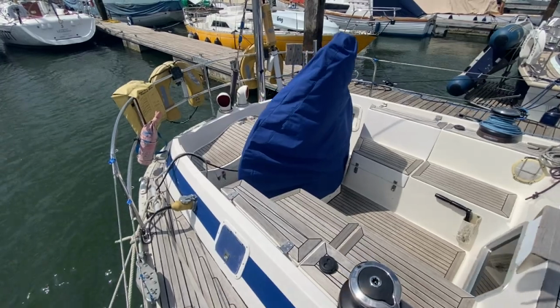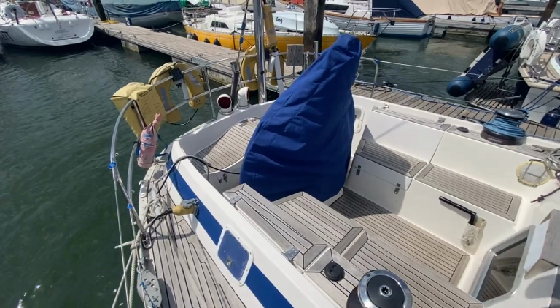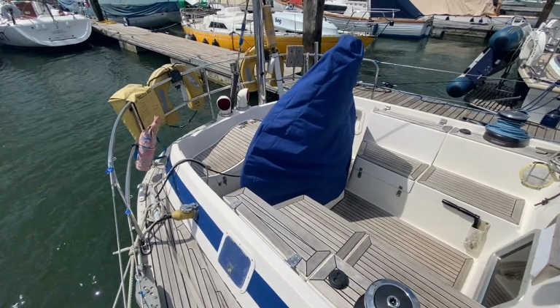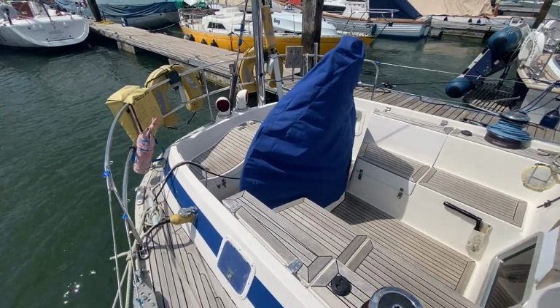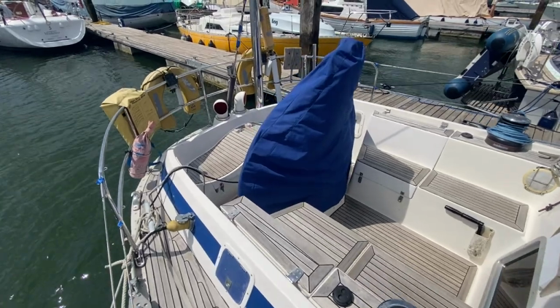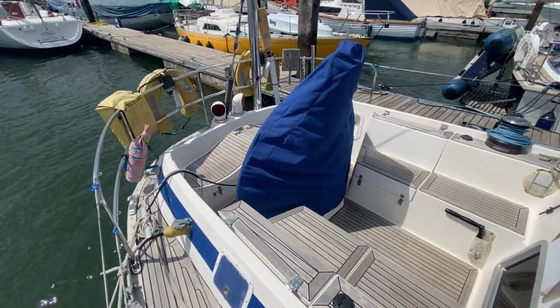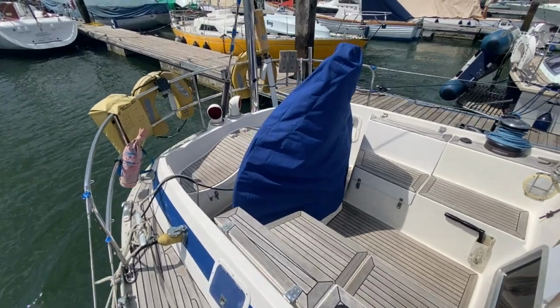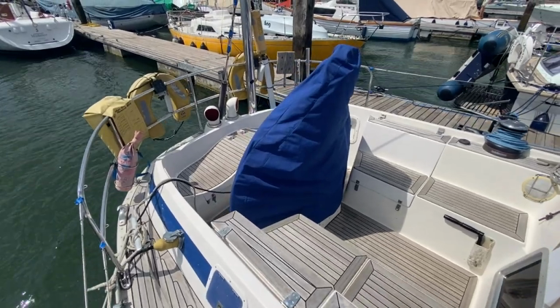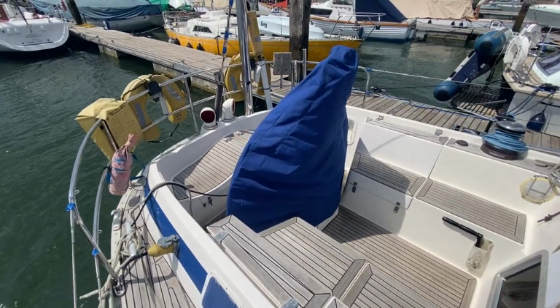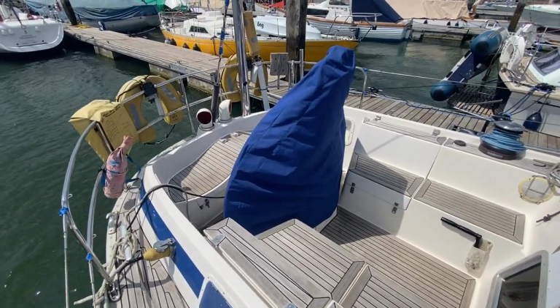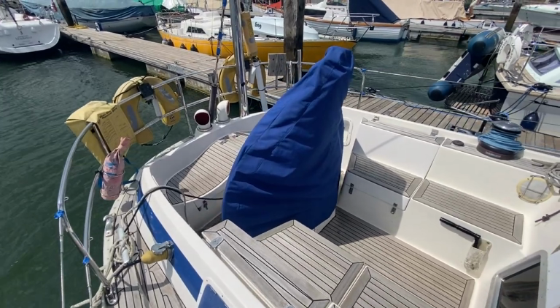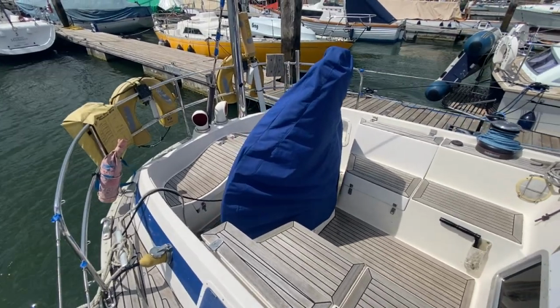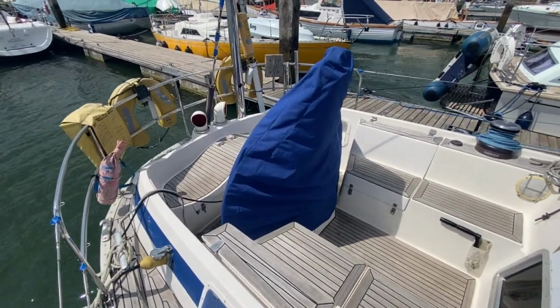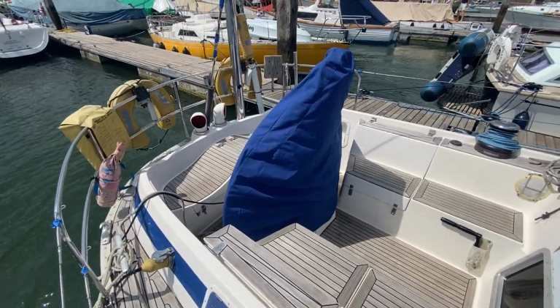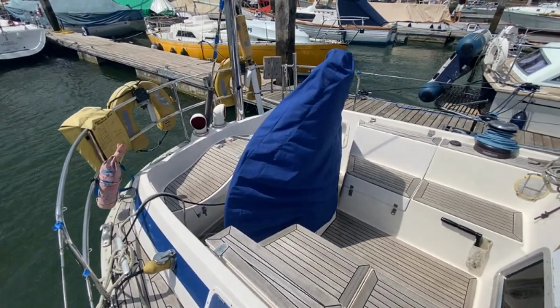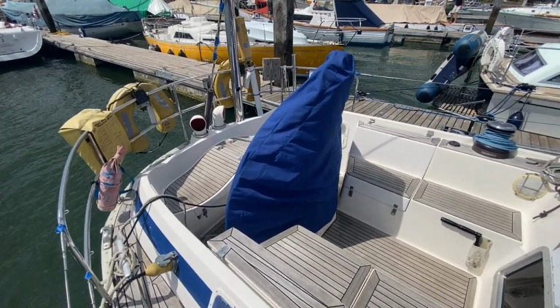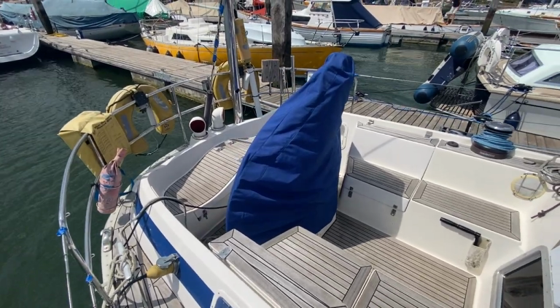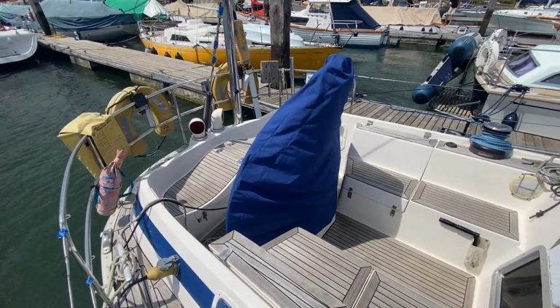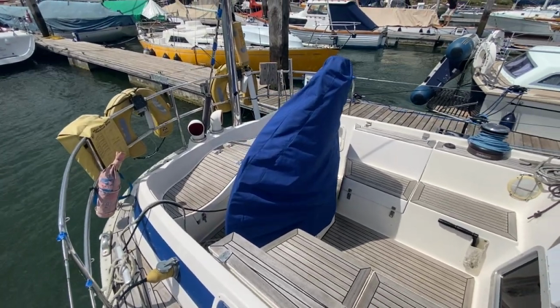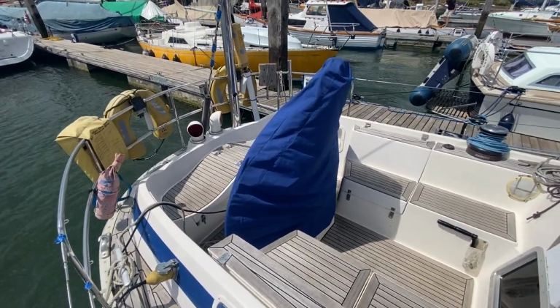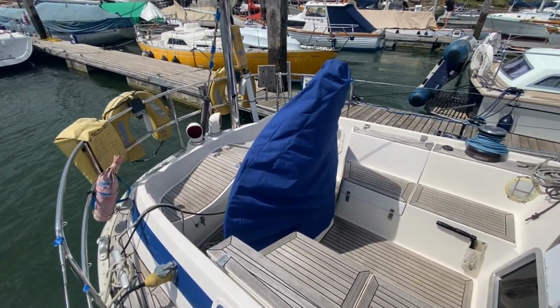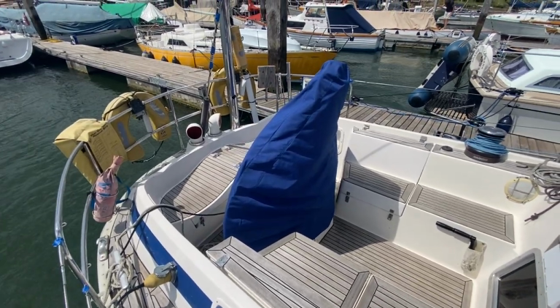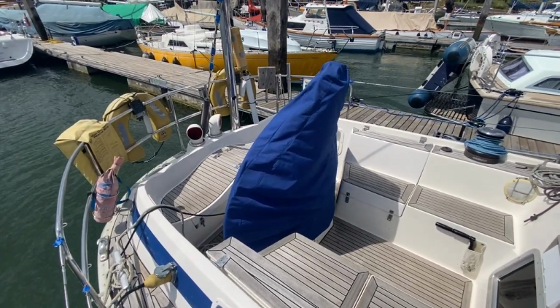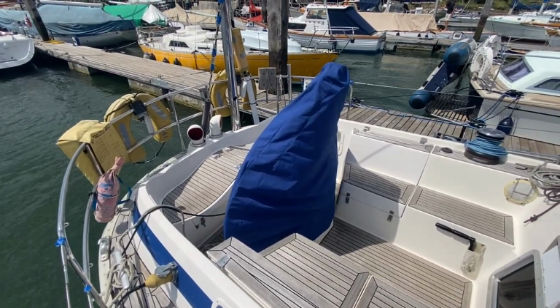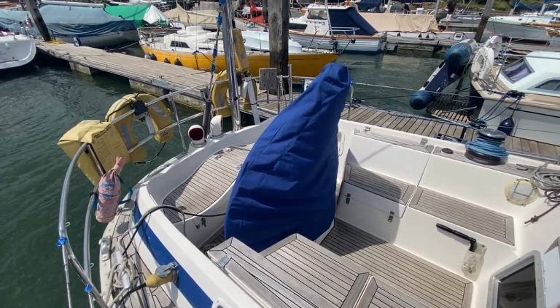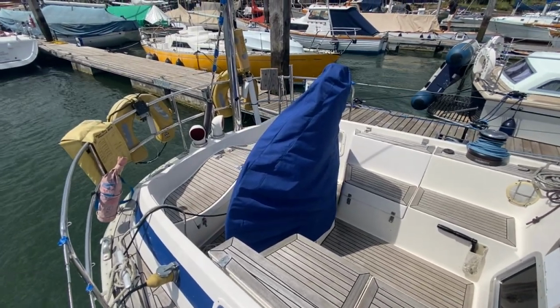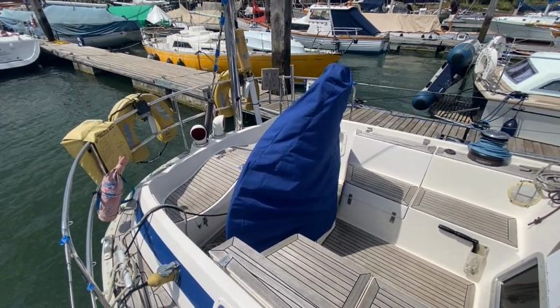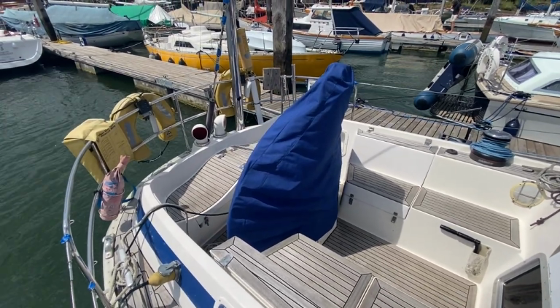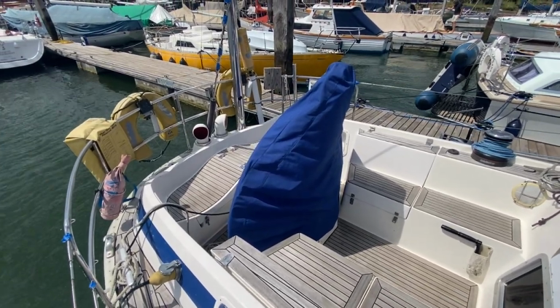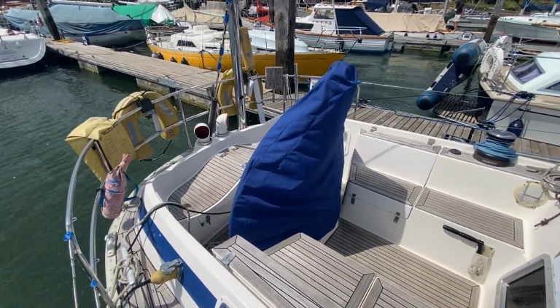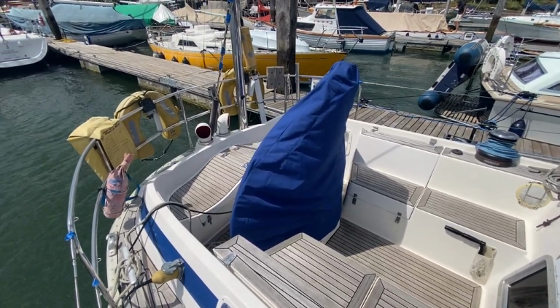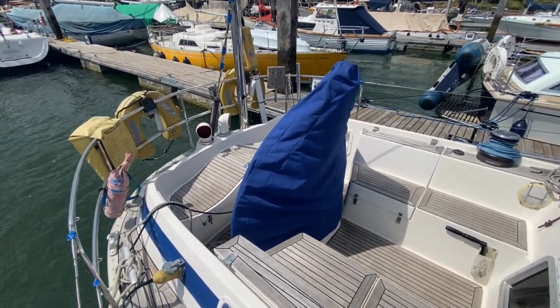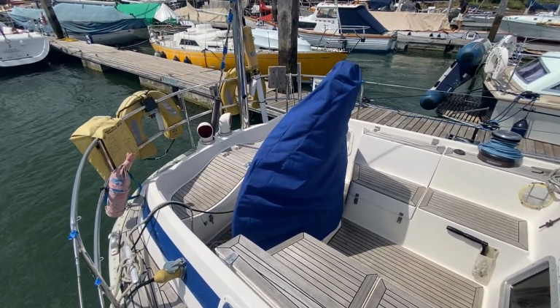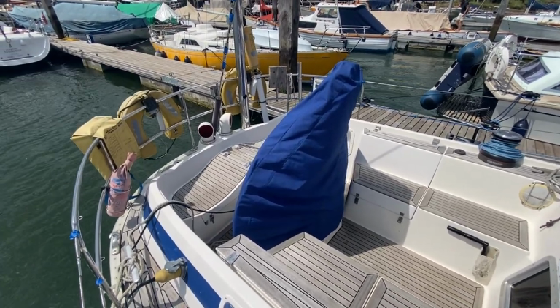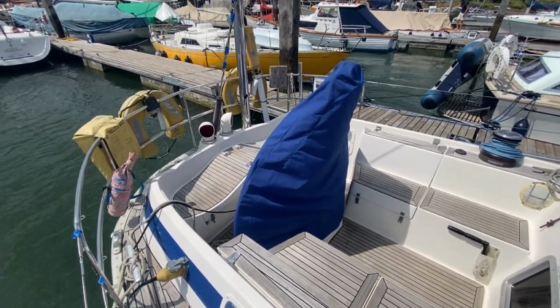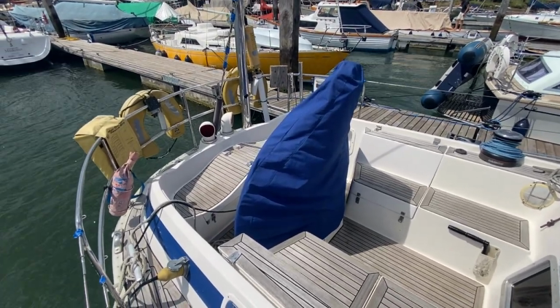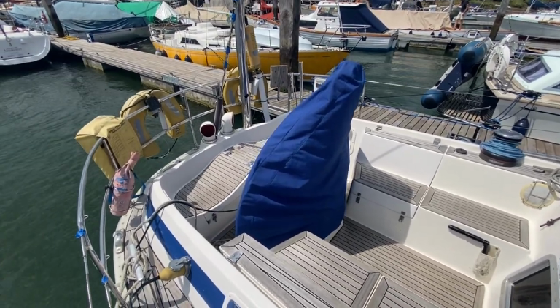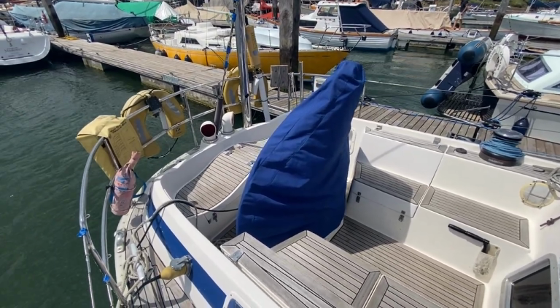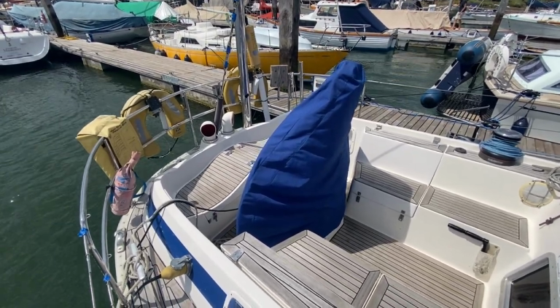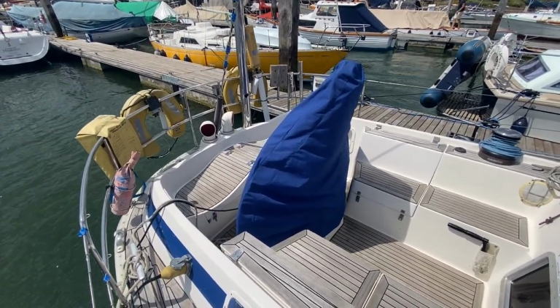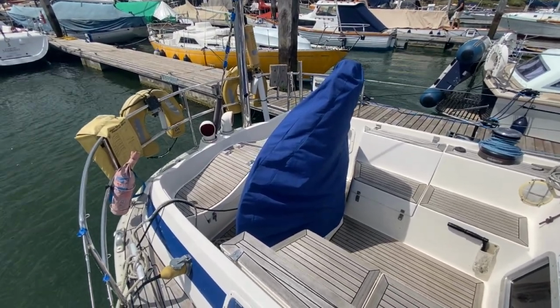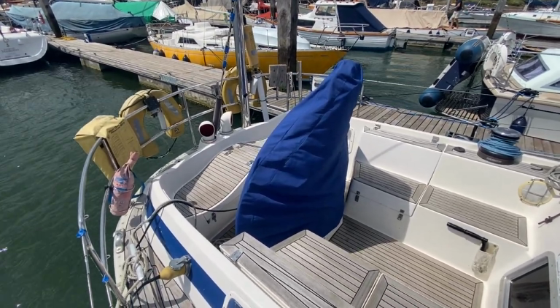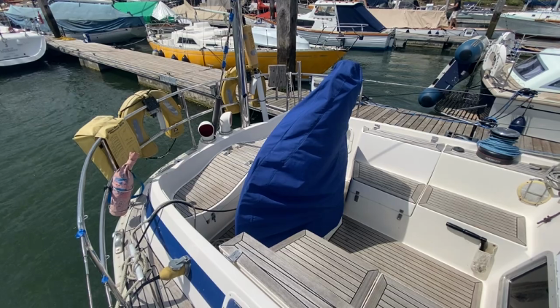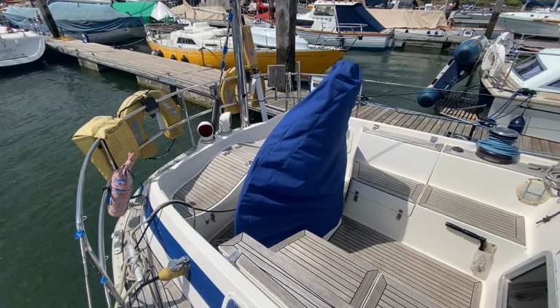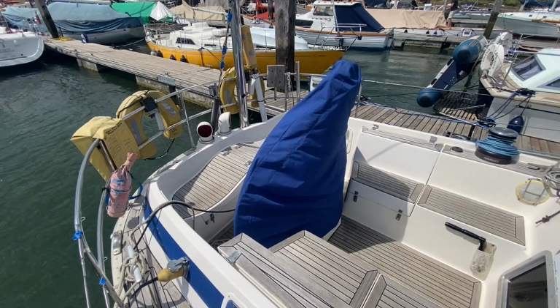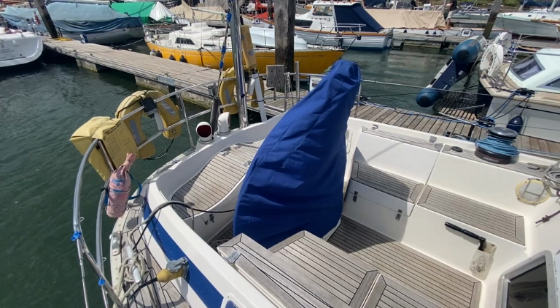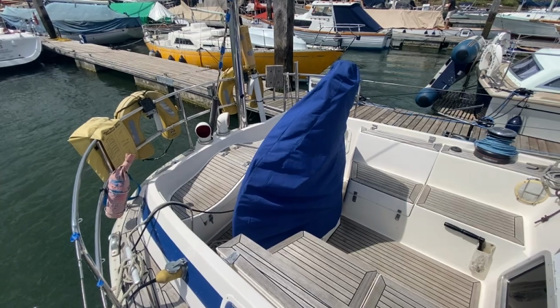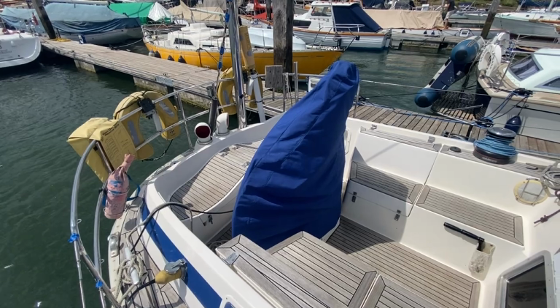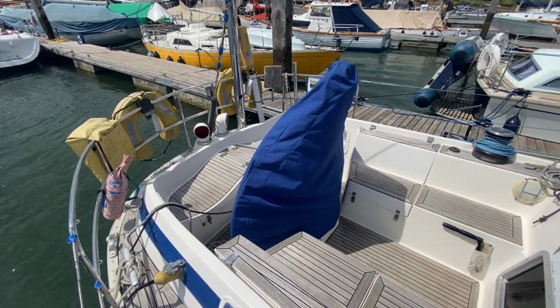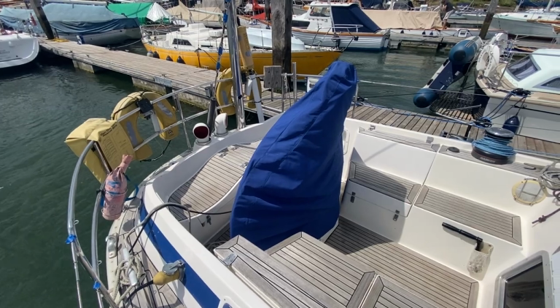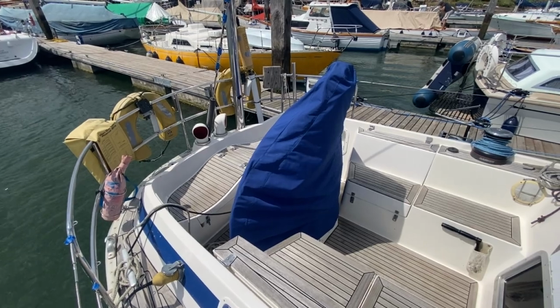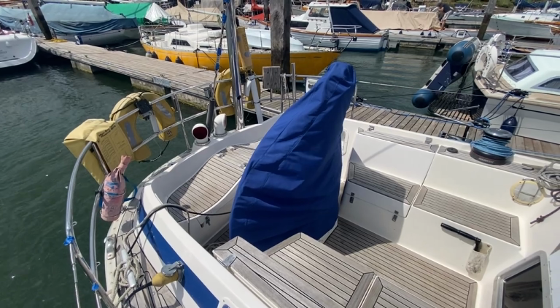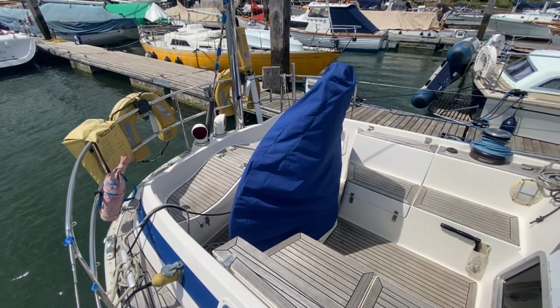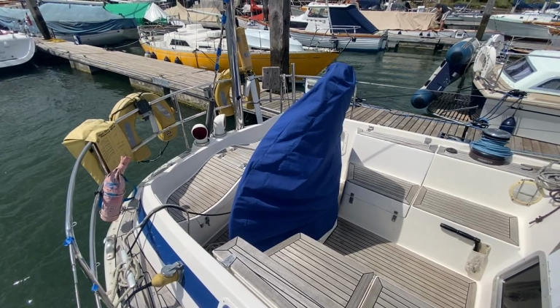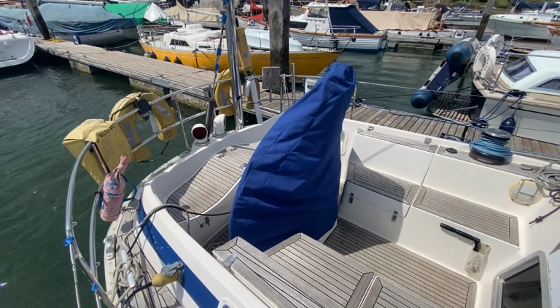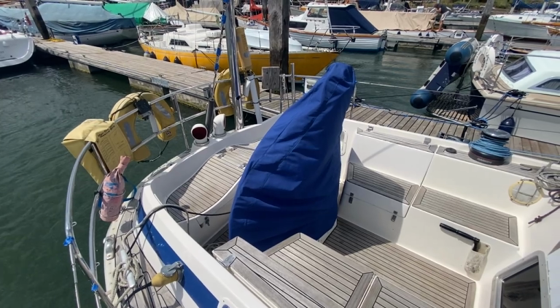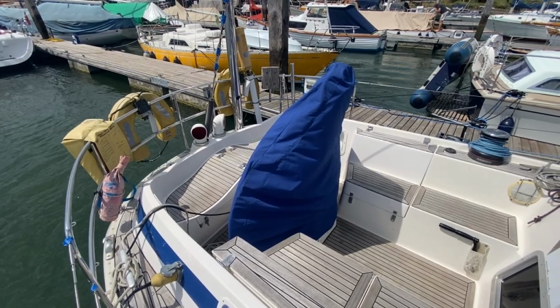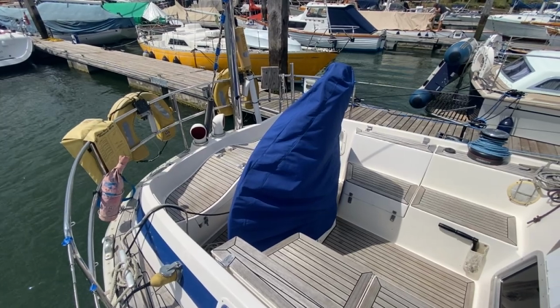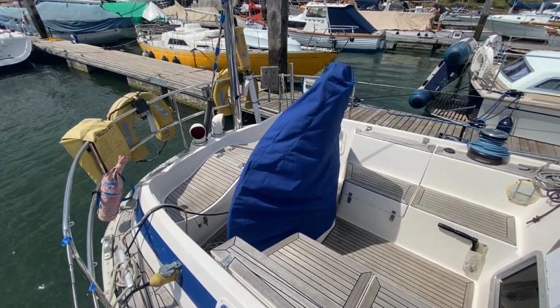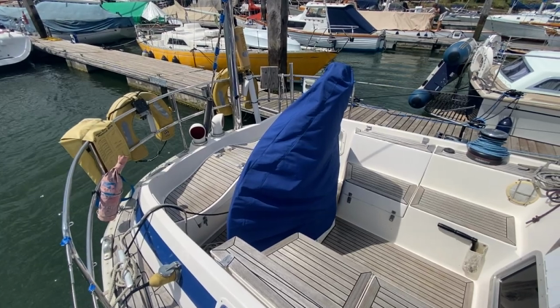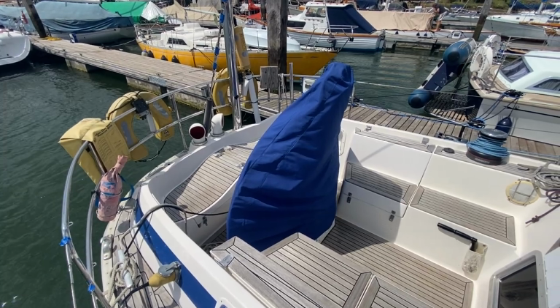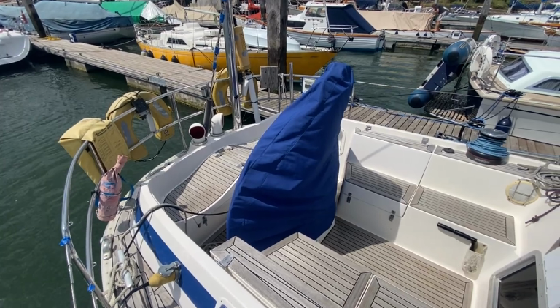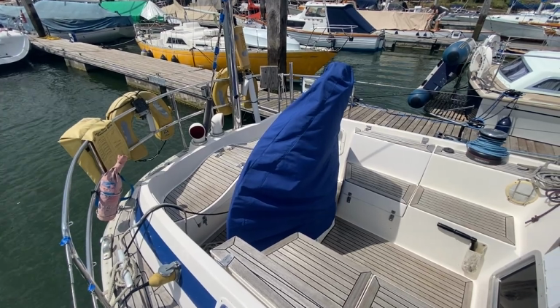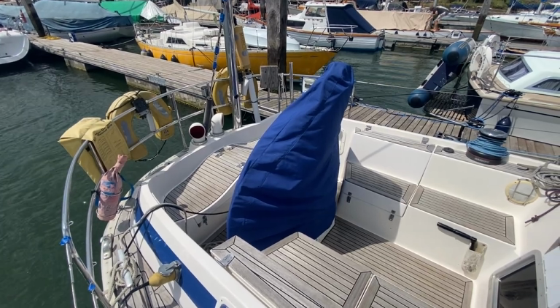And we're back to the stern. That's the Swan 46 for sale with Boatshid Hamble. There are plenty of photos, videos, and 360-degree images on the website. We'll see you next time.